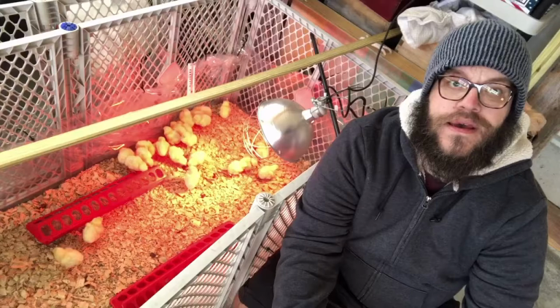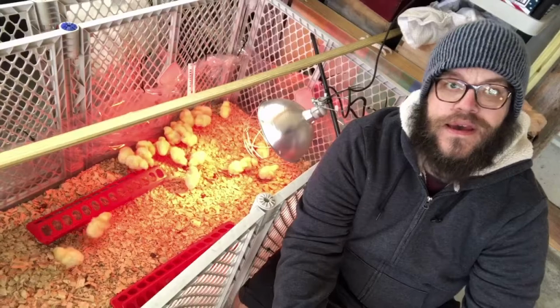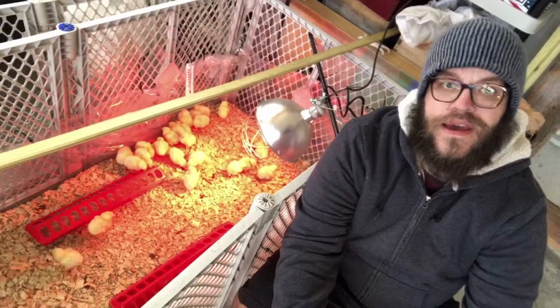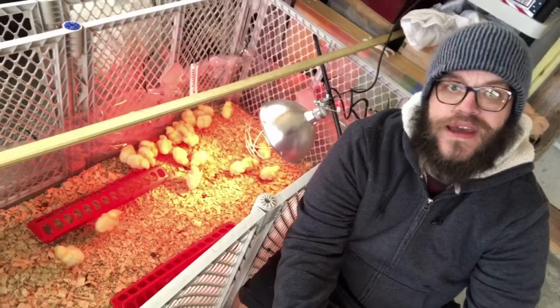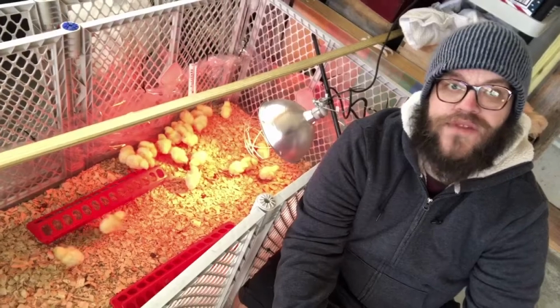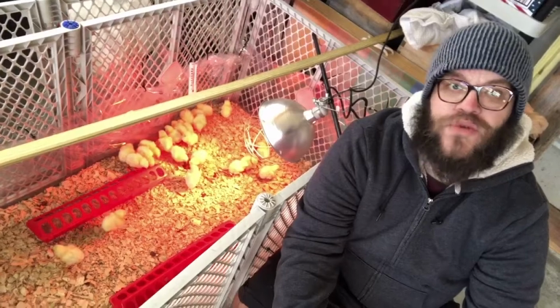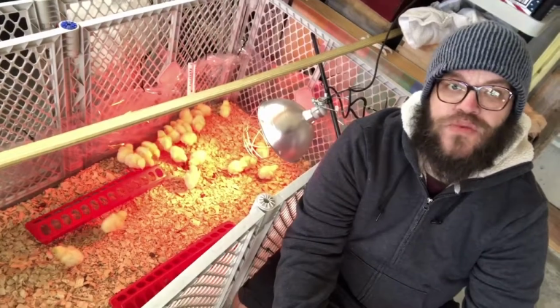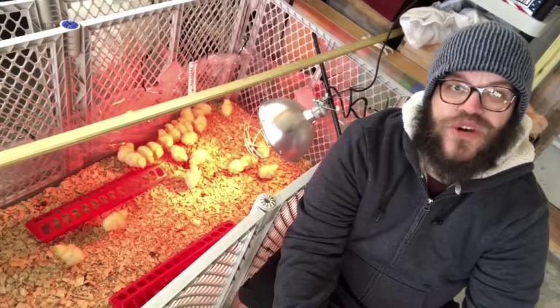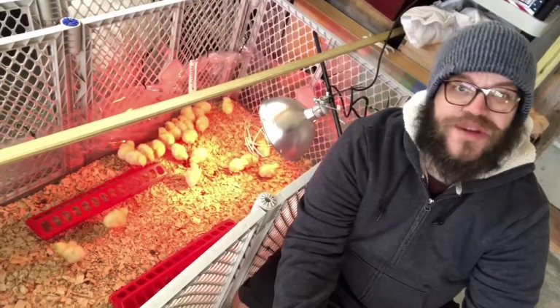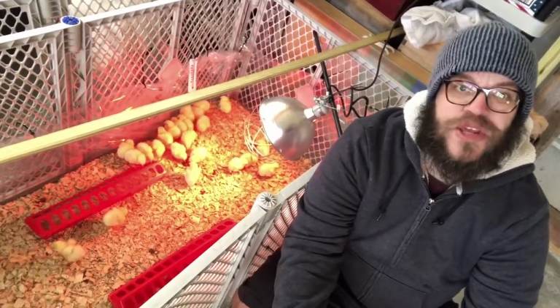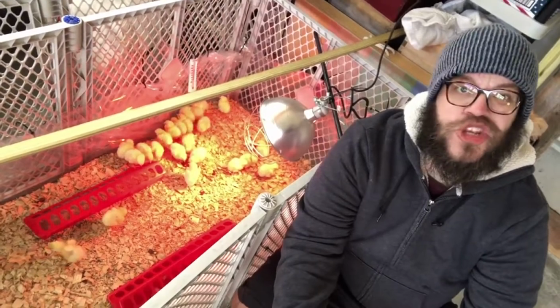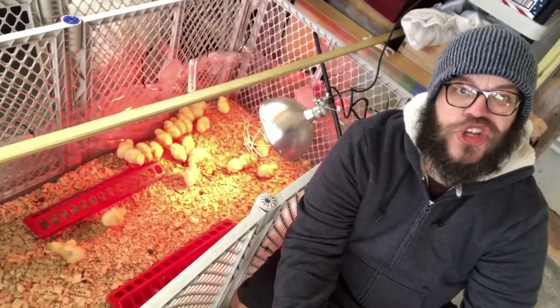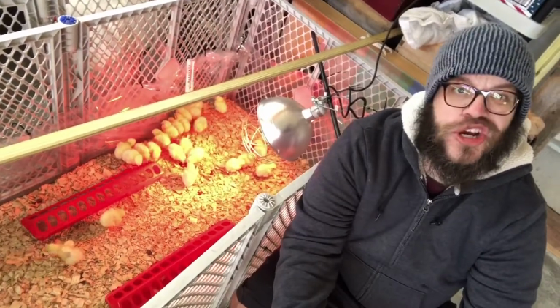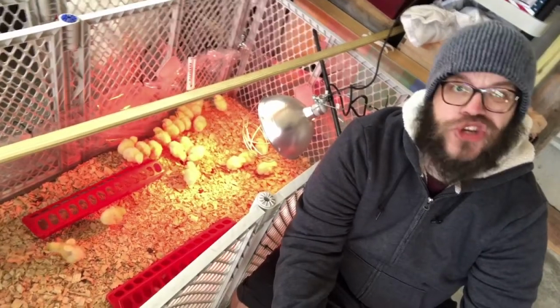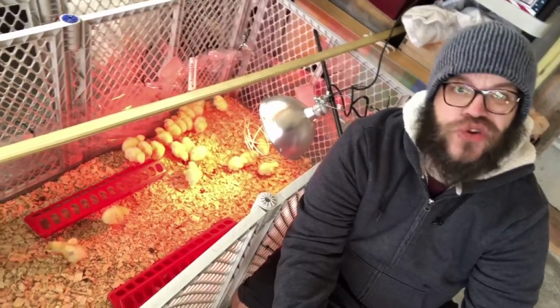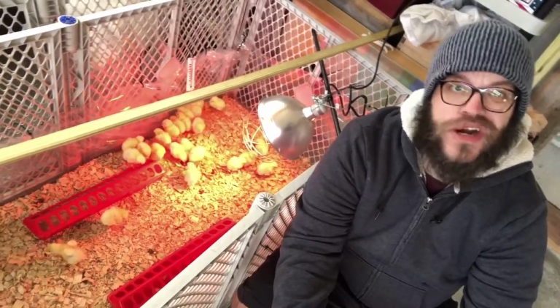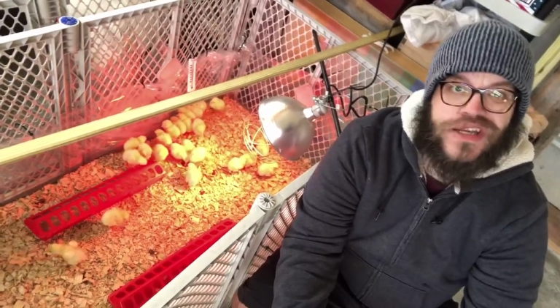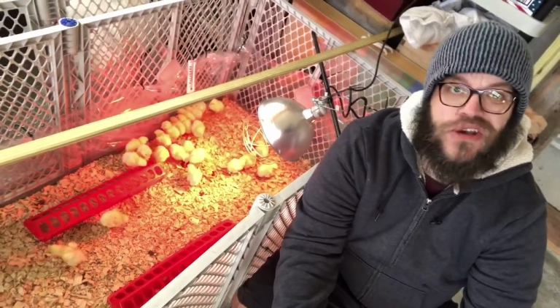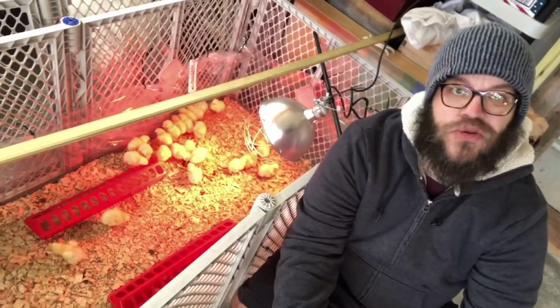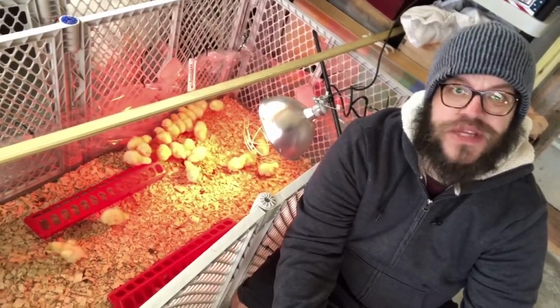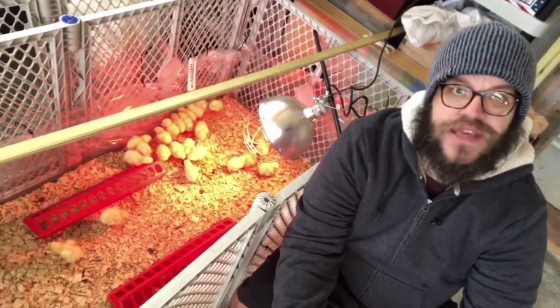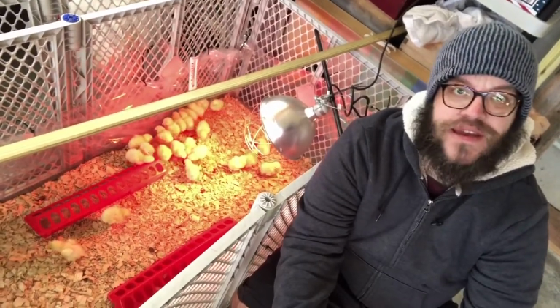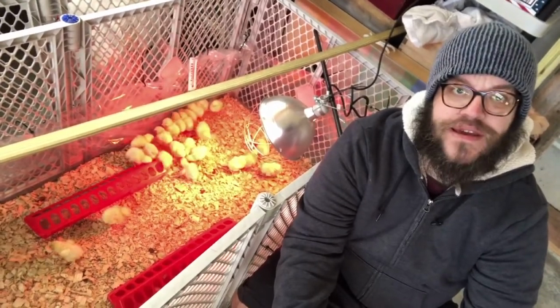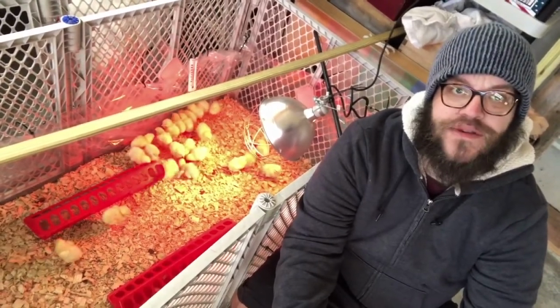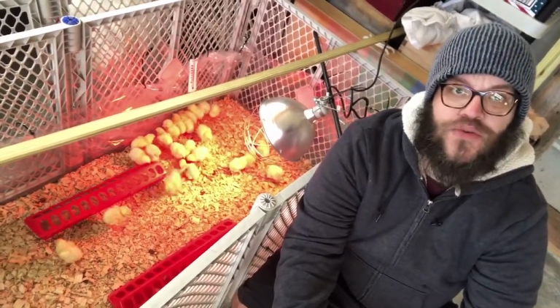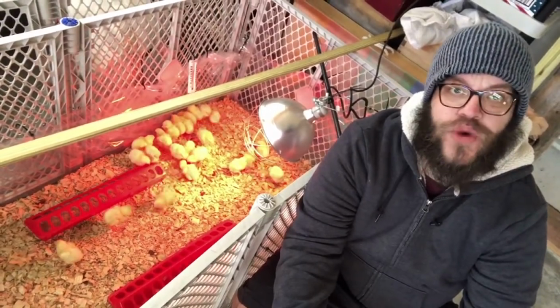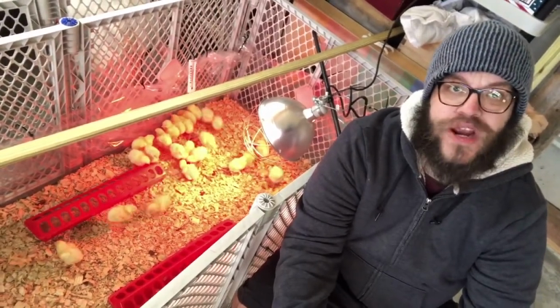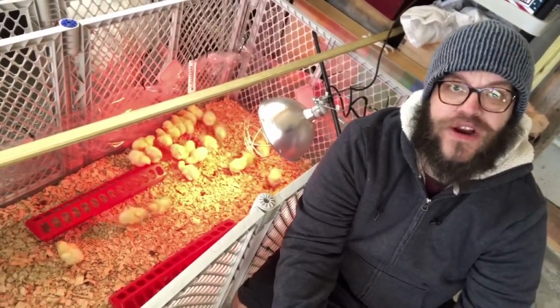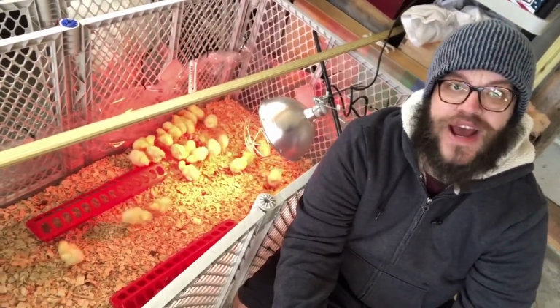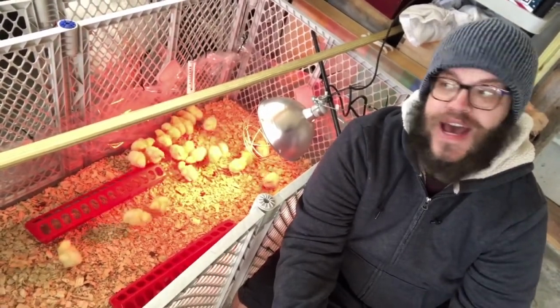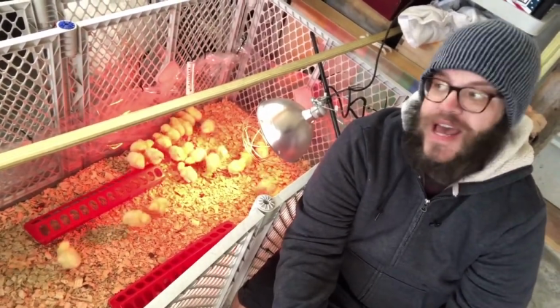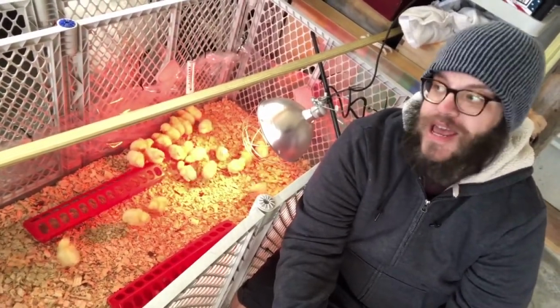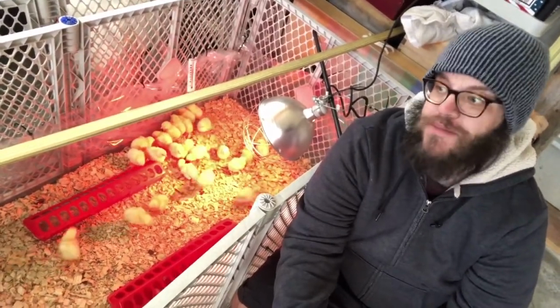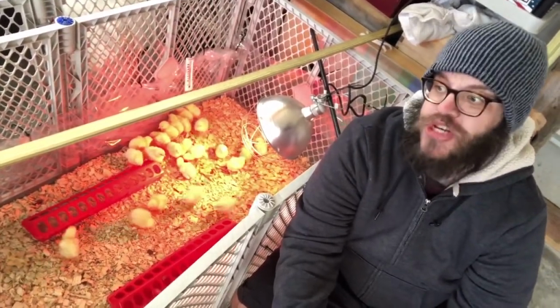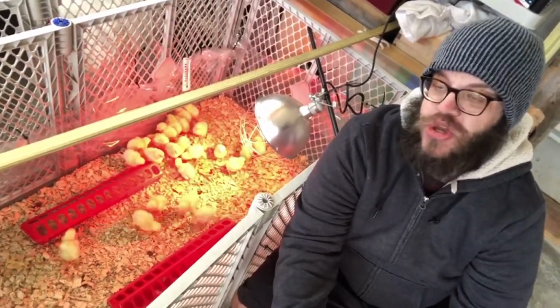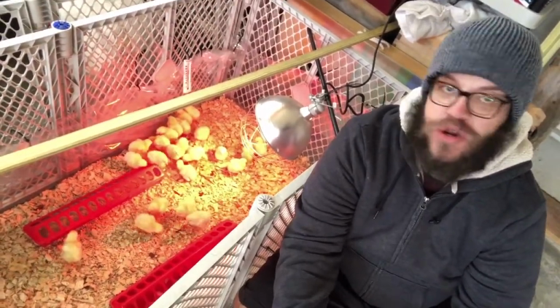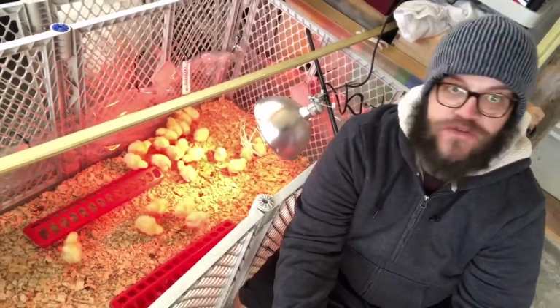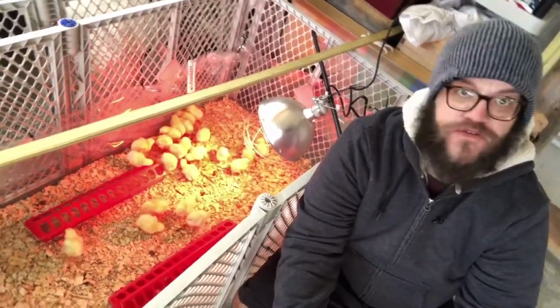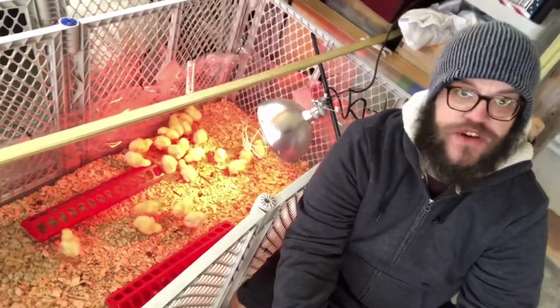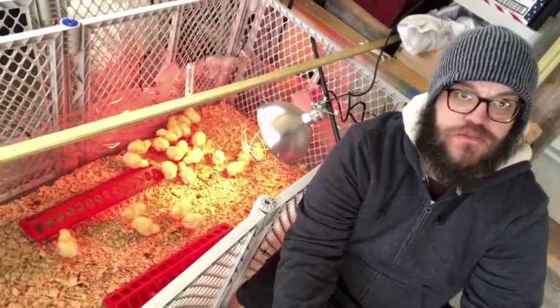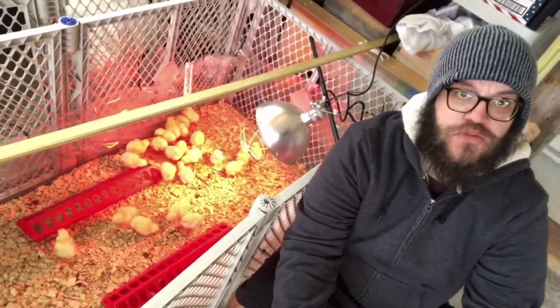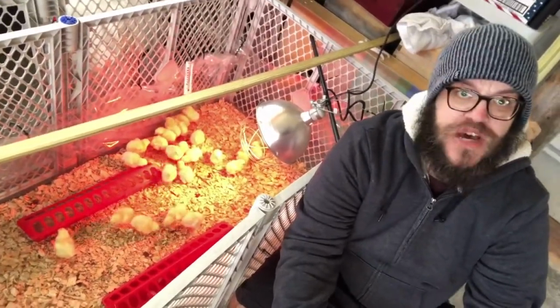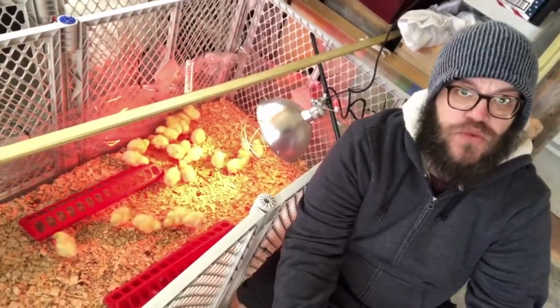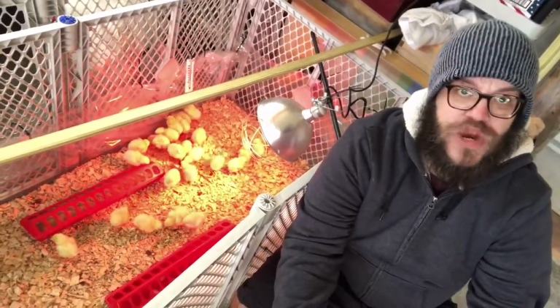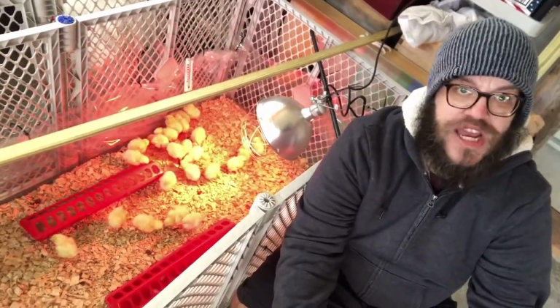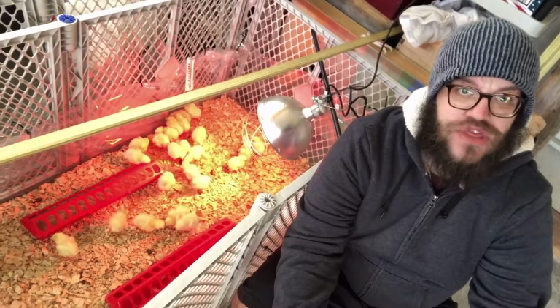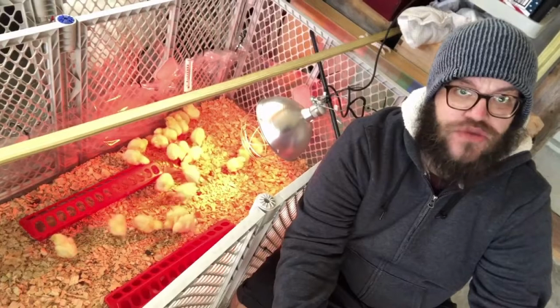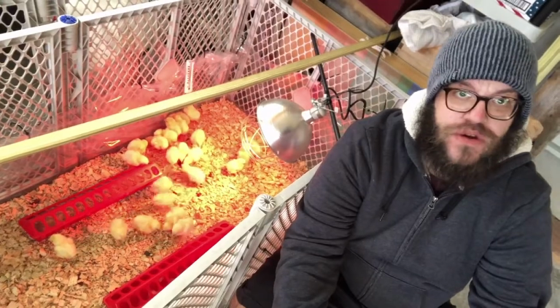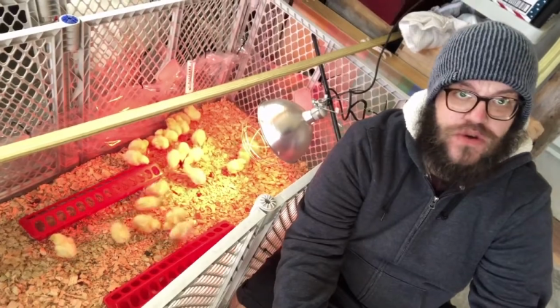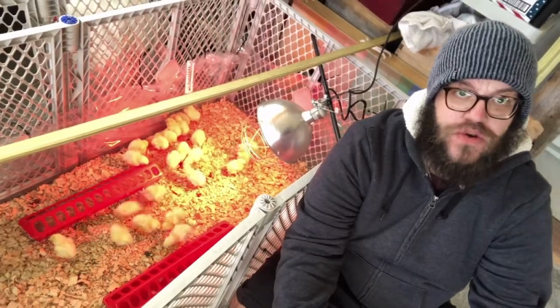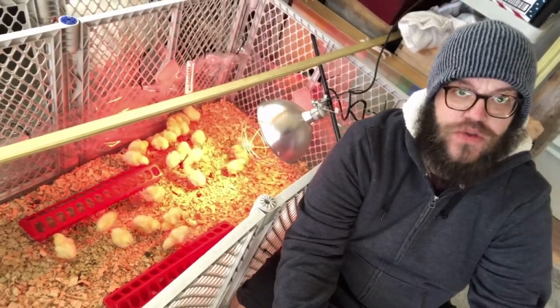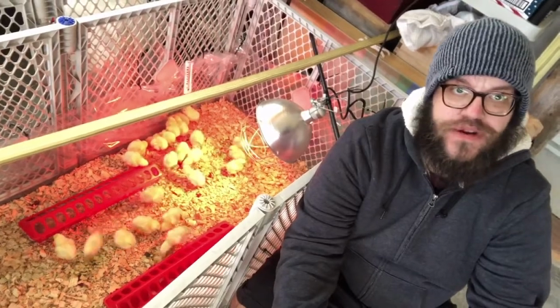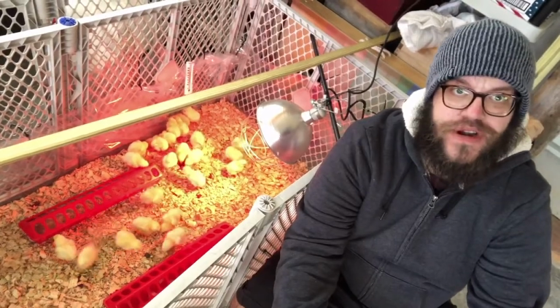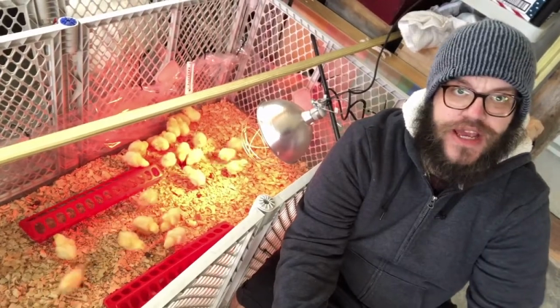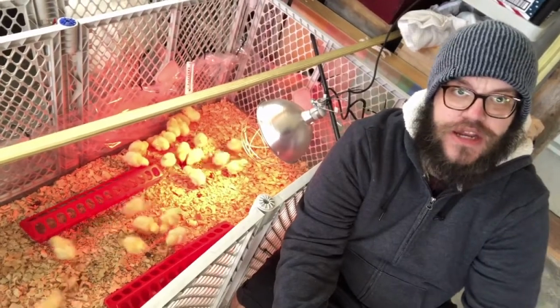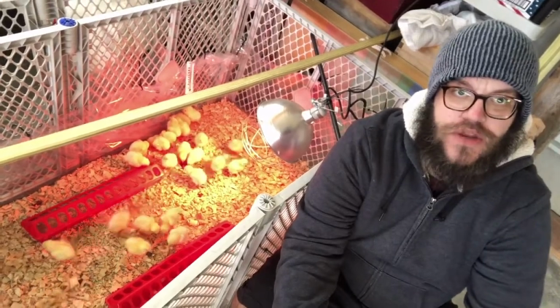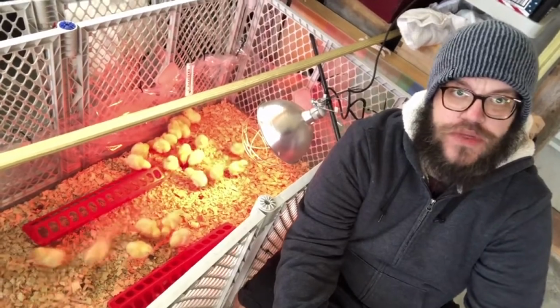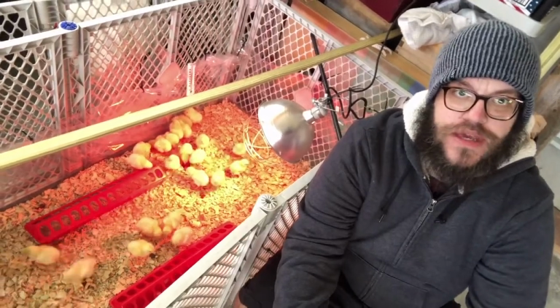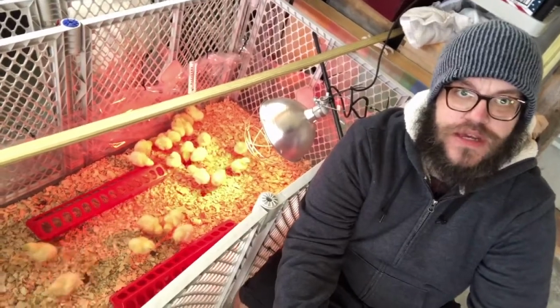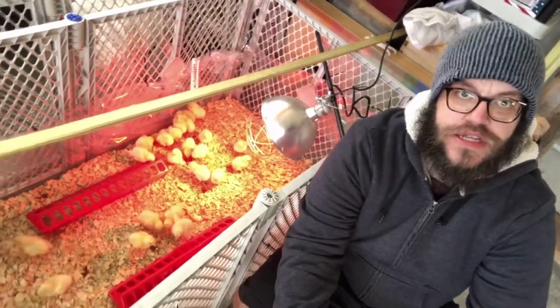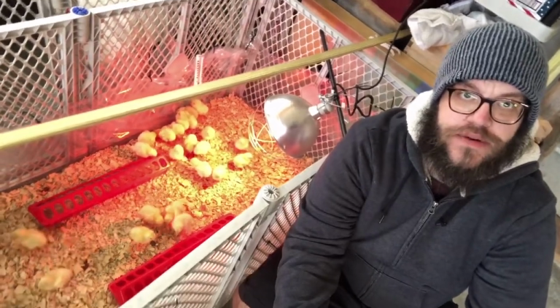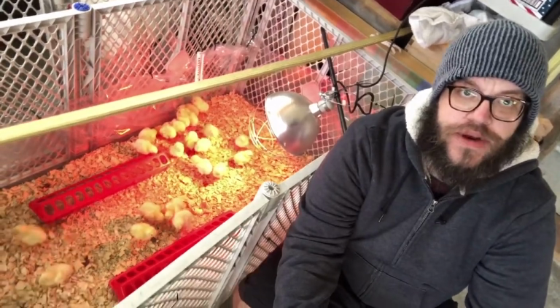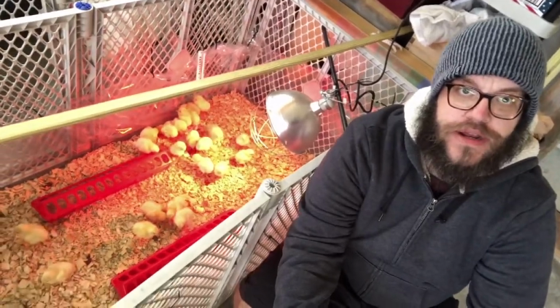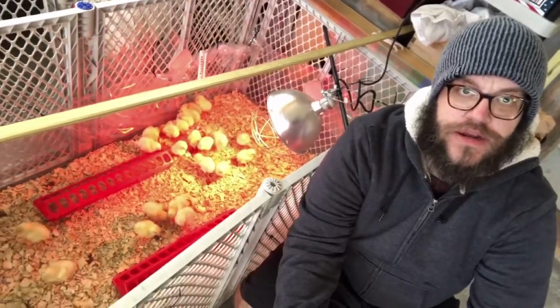Hey everyone, welcome to Chuck Tries Homesteading, where I'm just gonna fumble my way through learning how to do things around here.